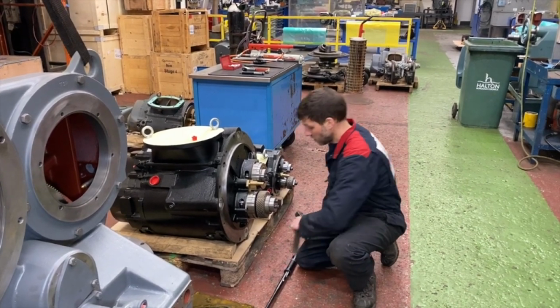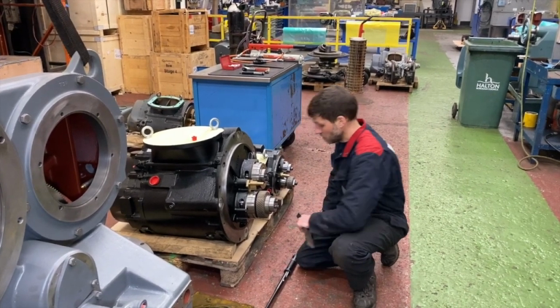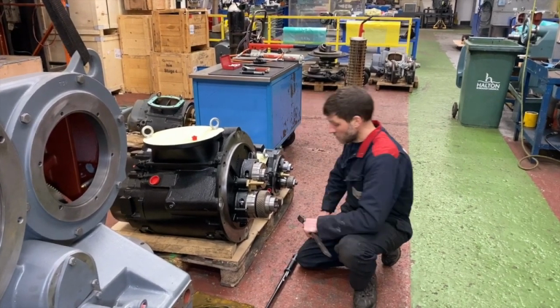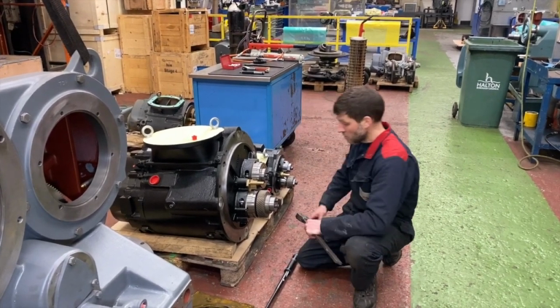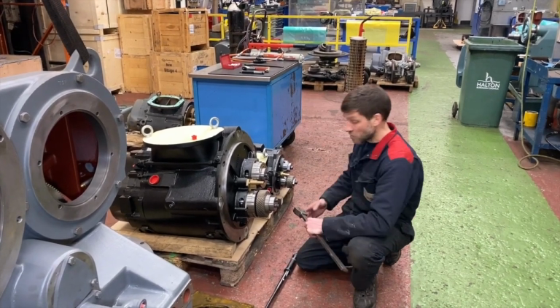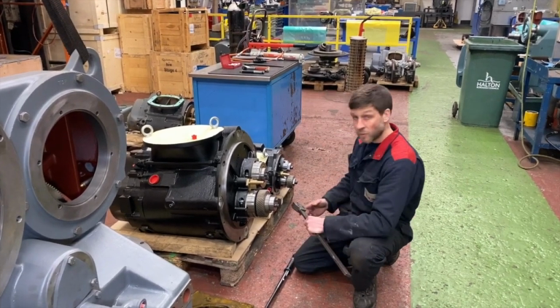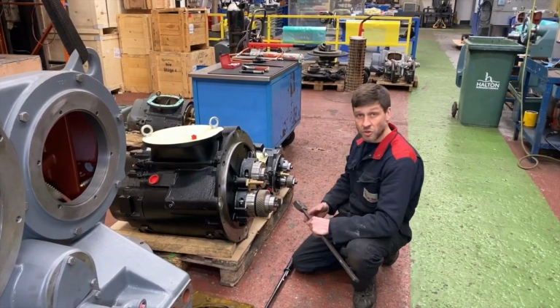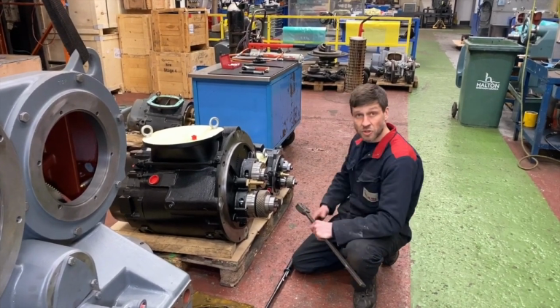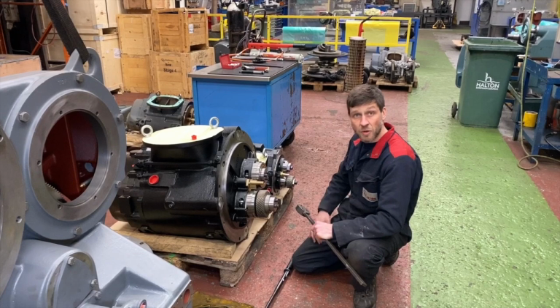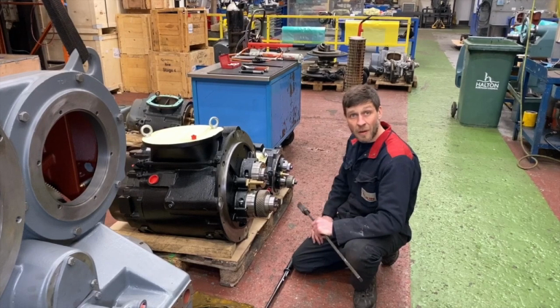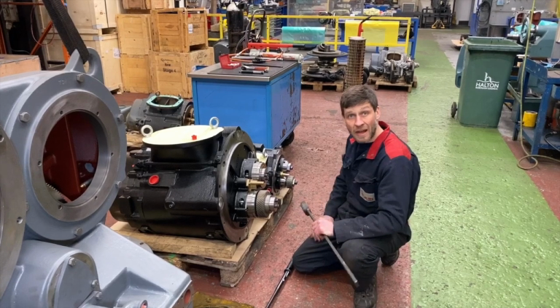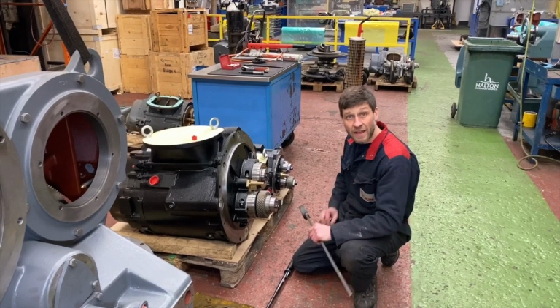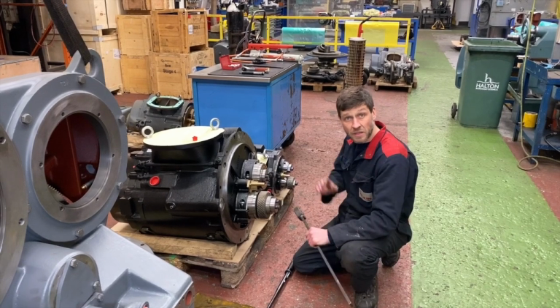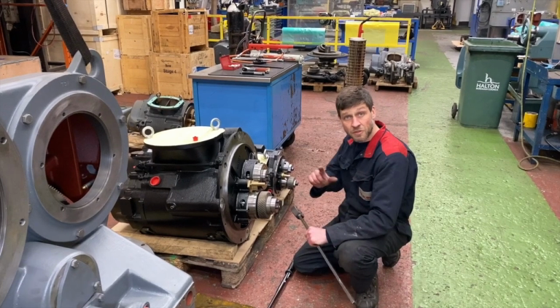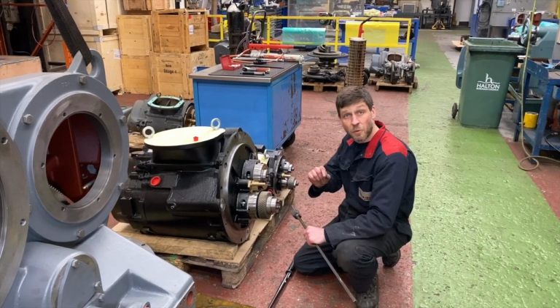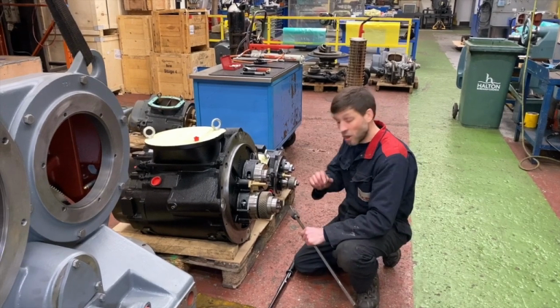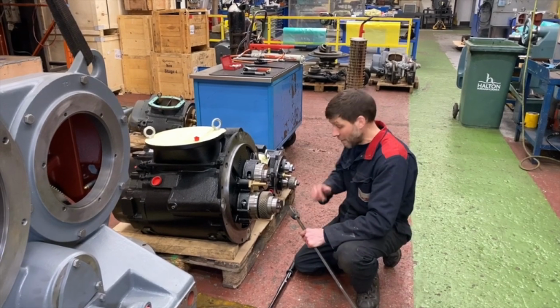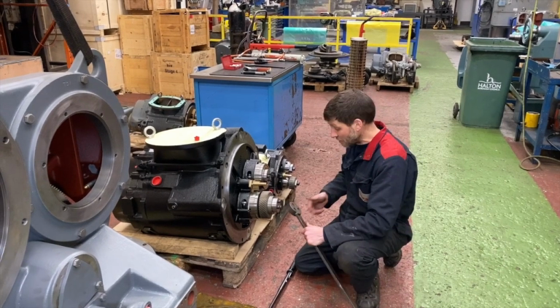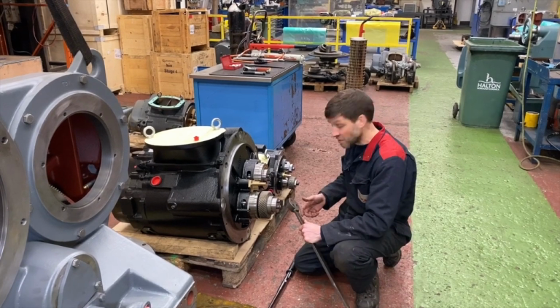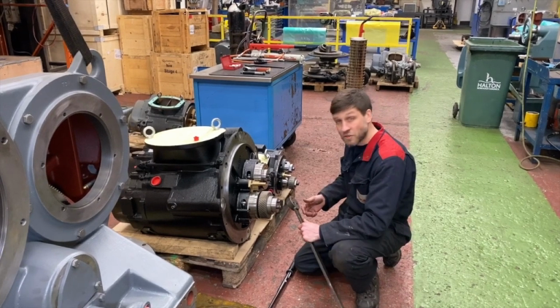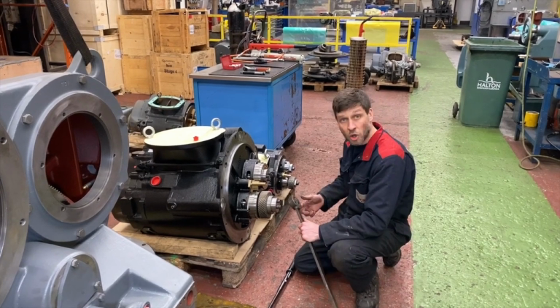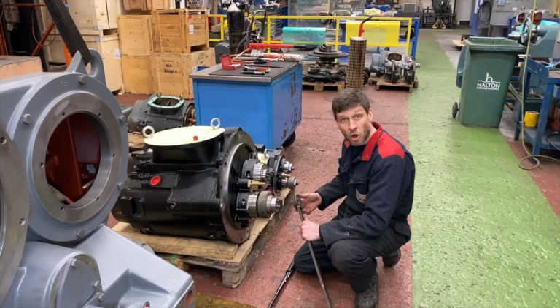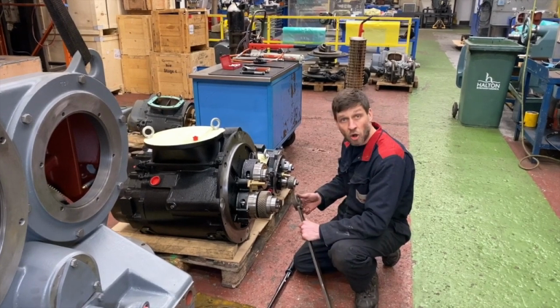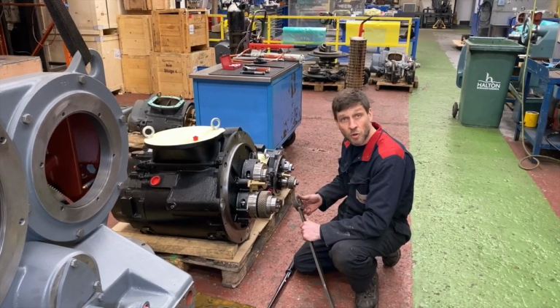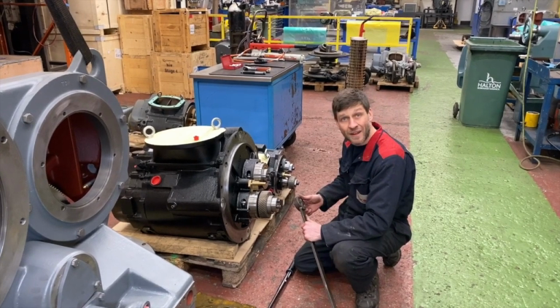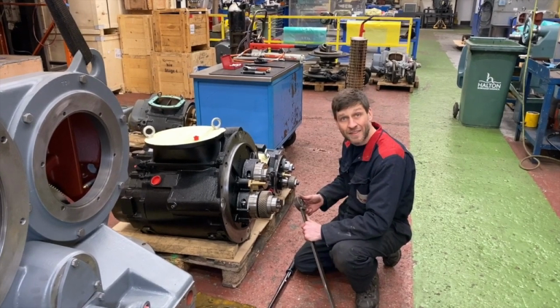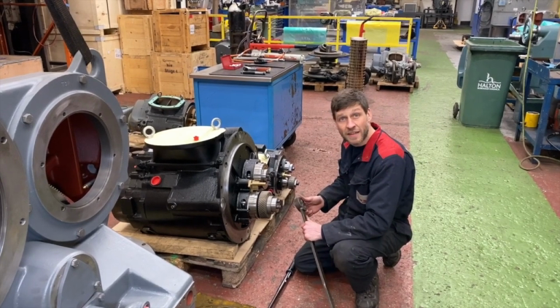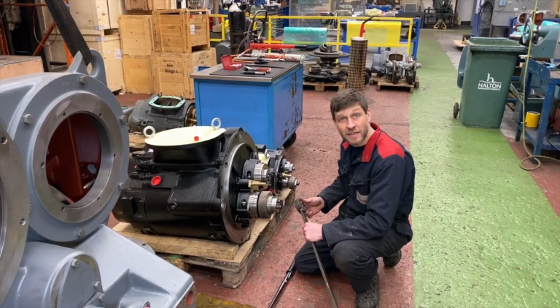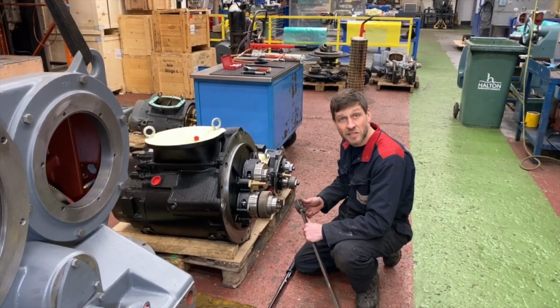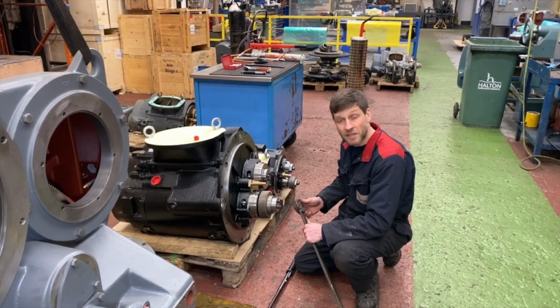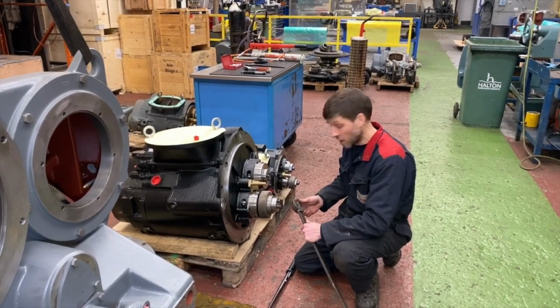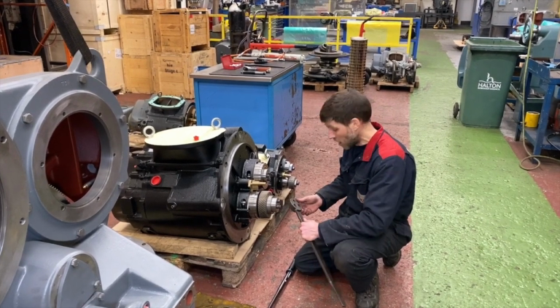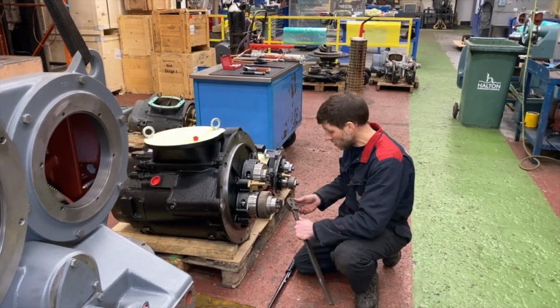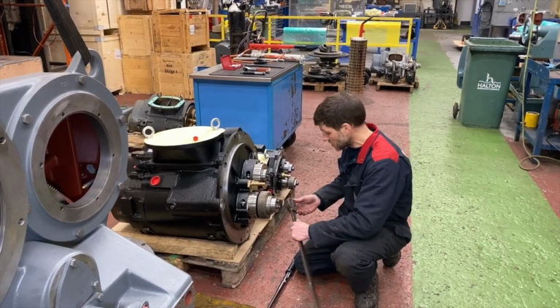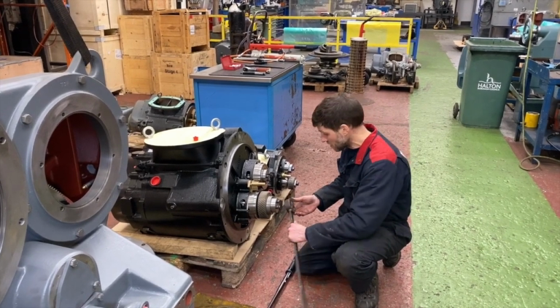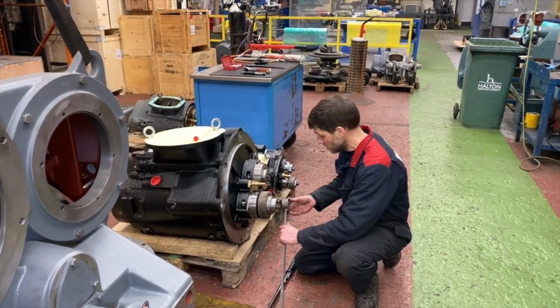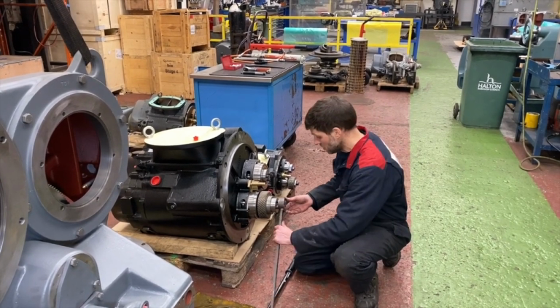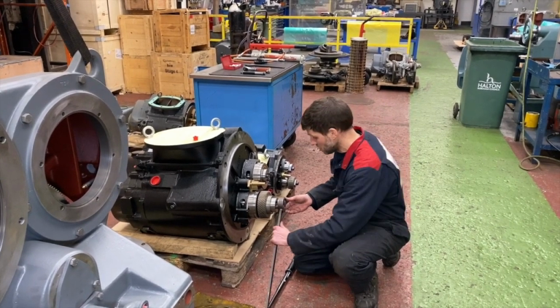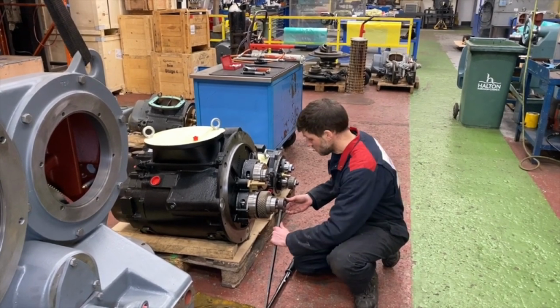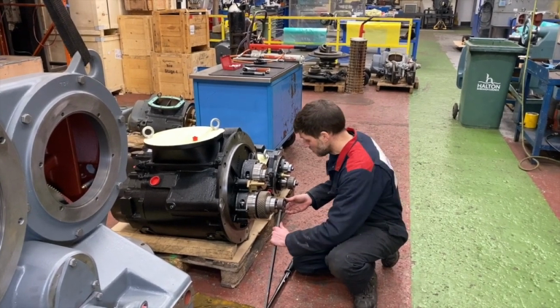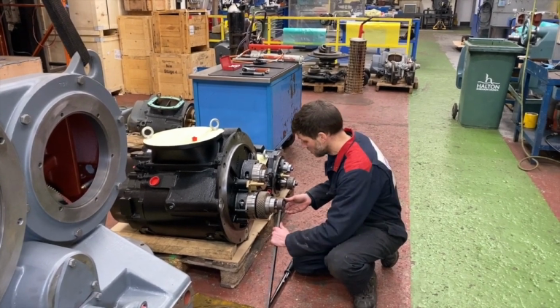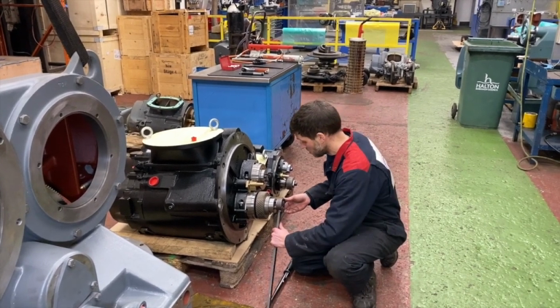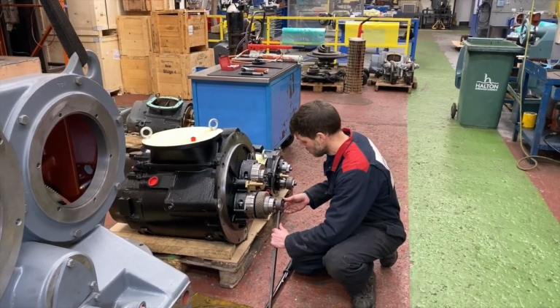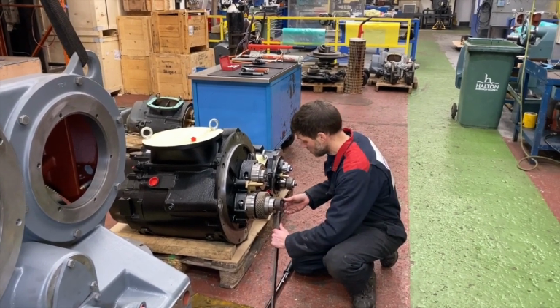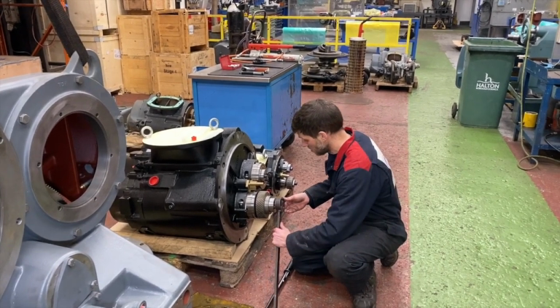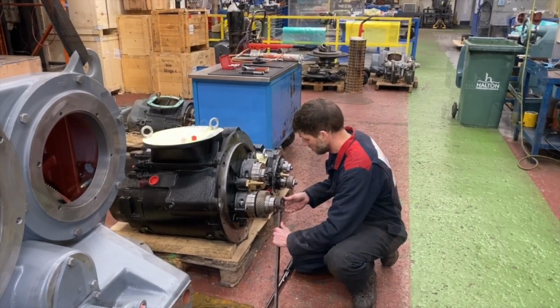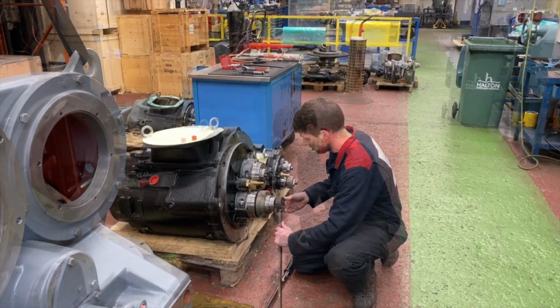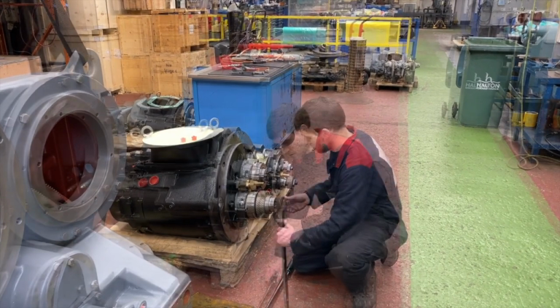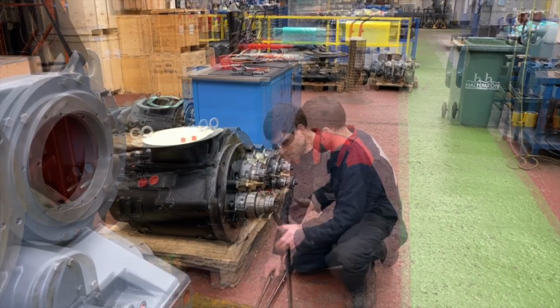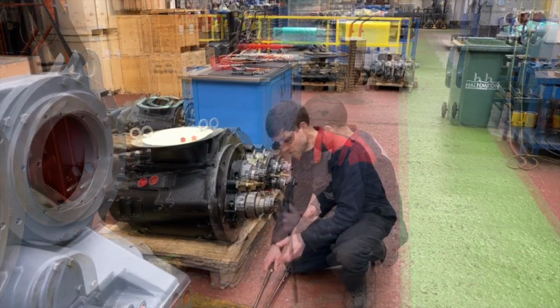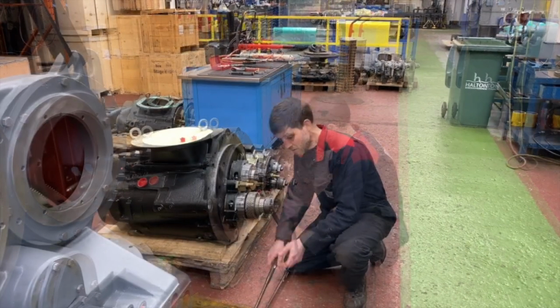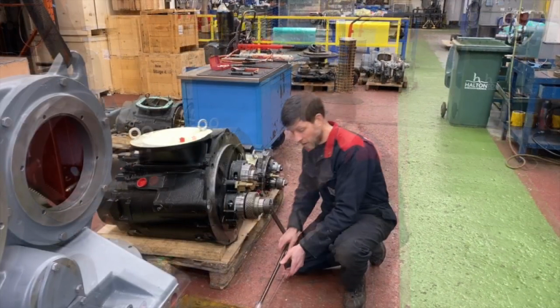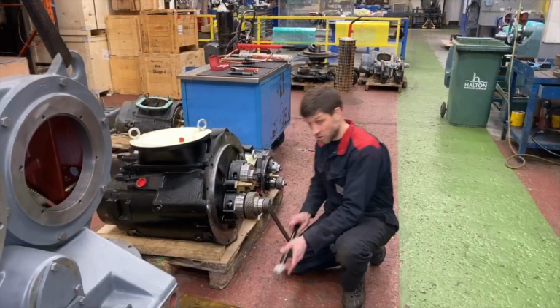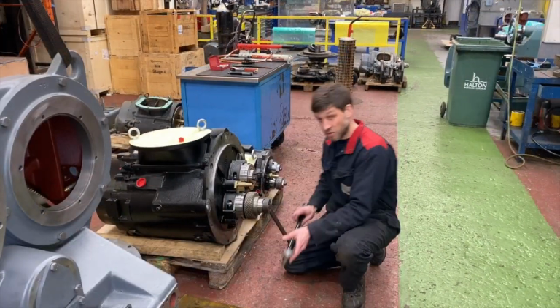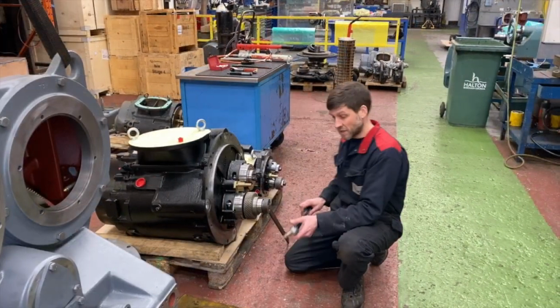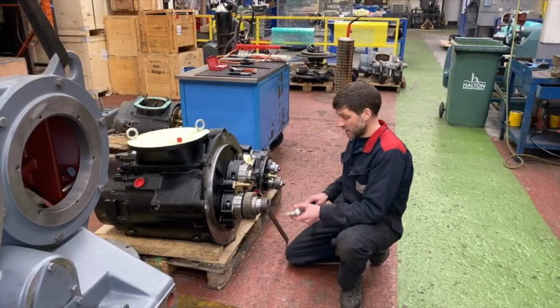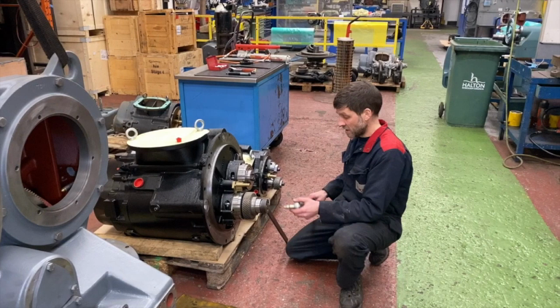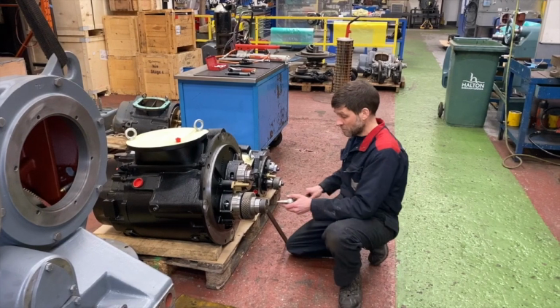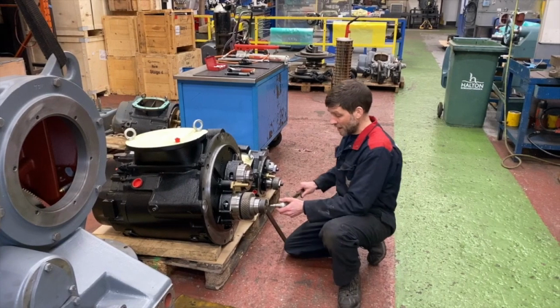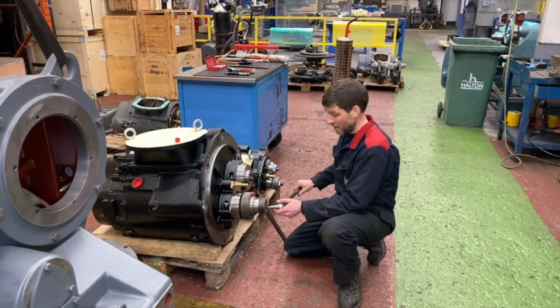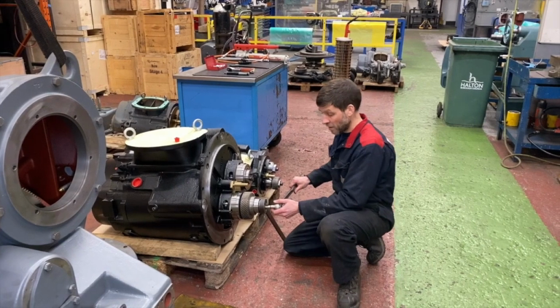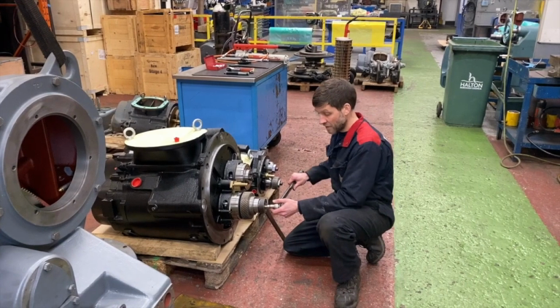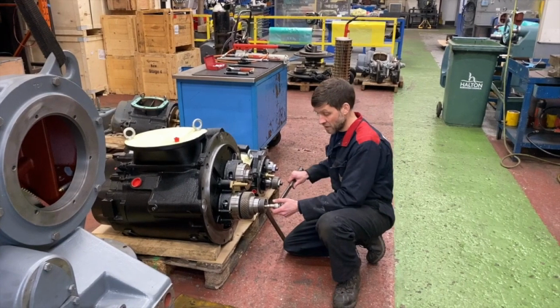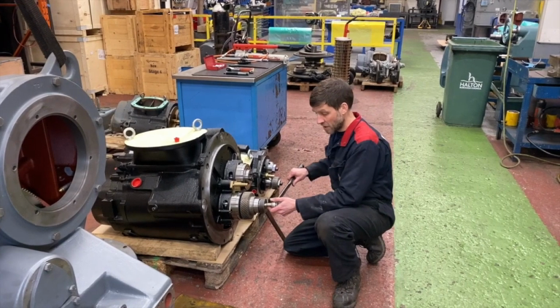We'll just apply a small amount of torque while the gear is still hot, then take the spanner off in a second.